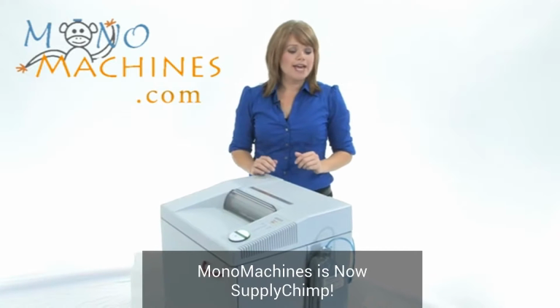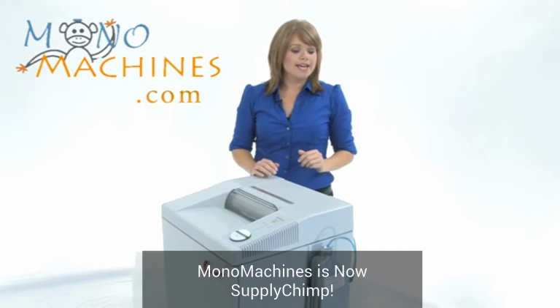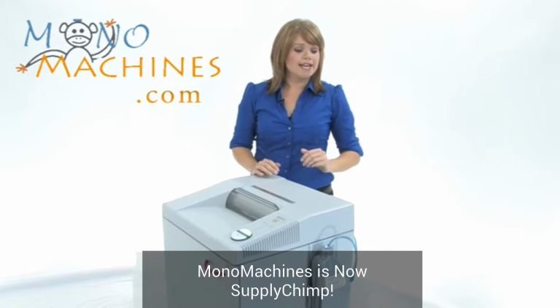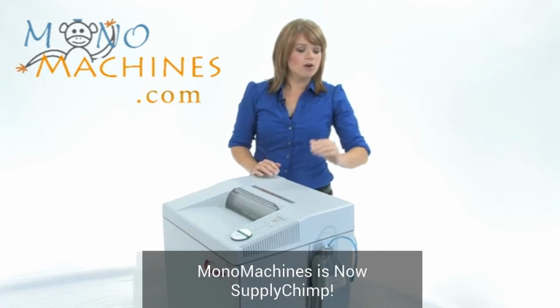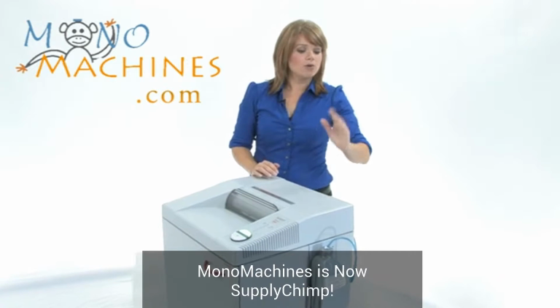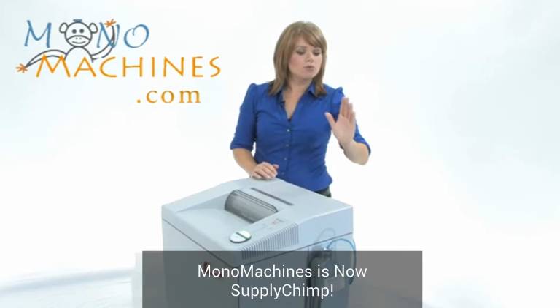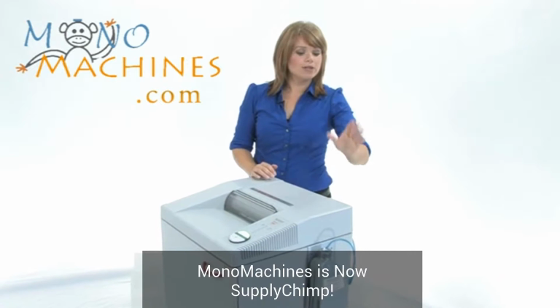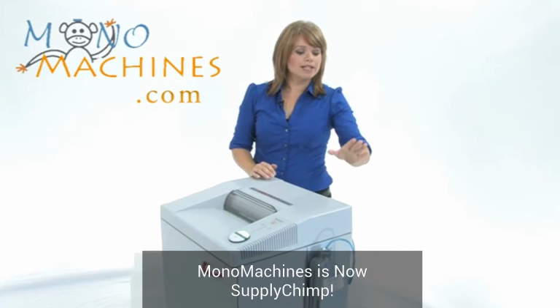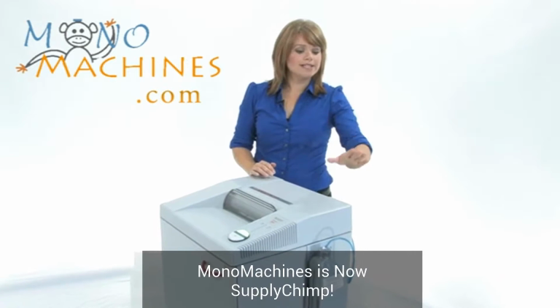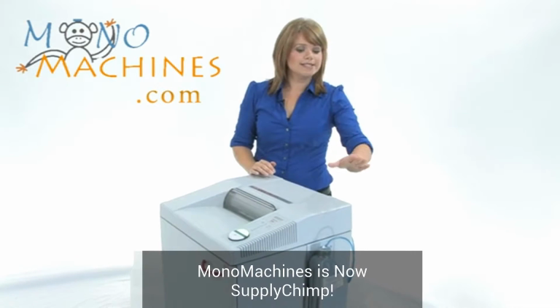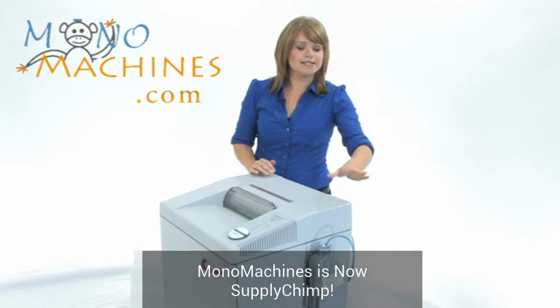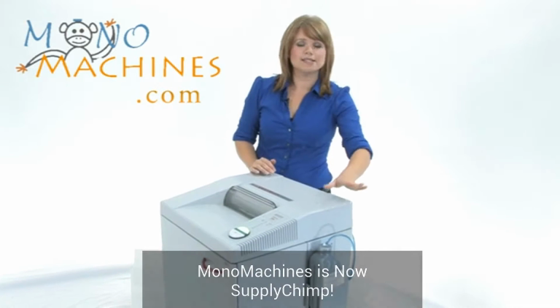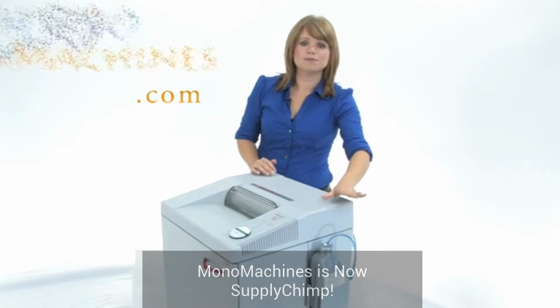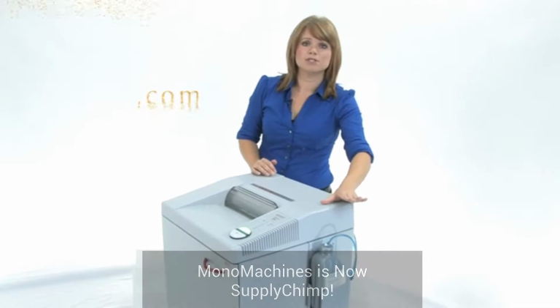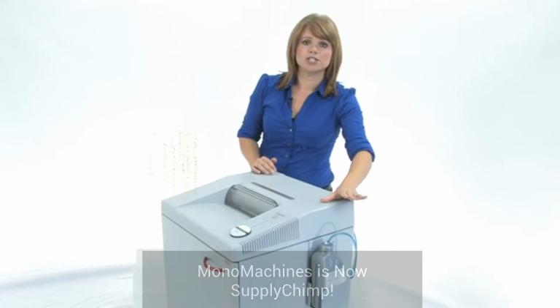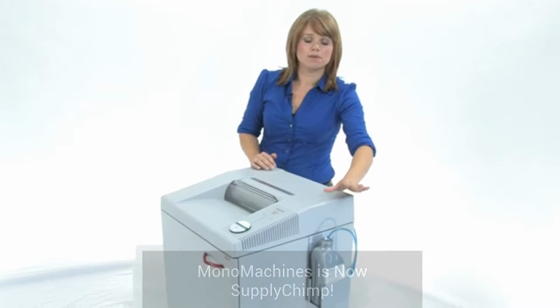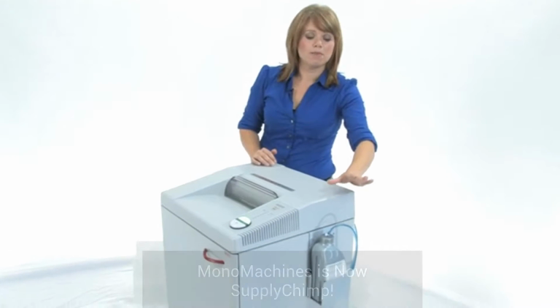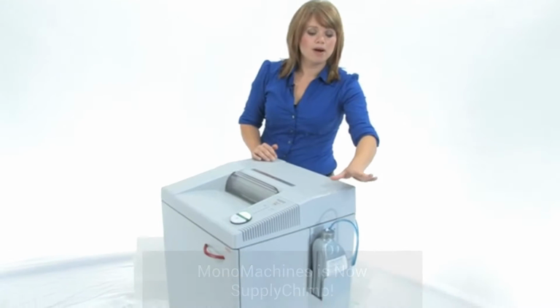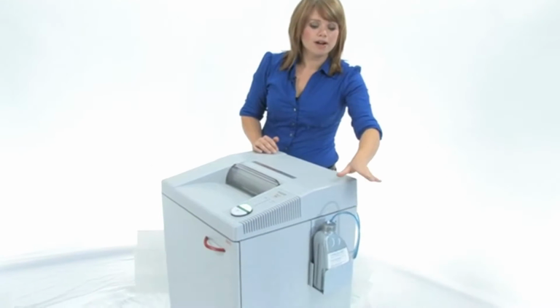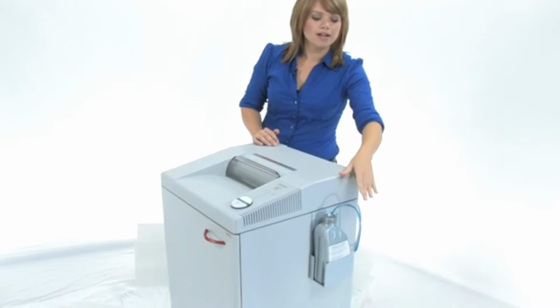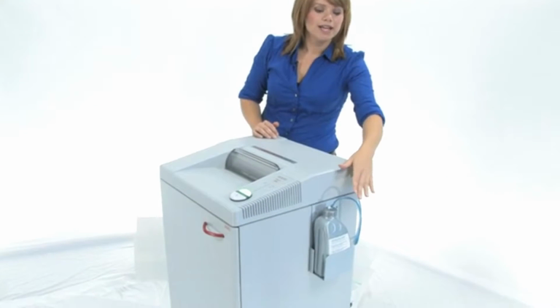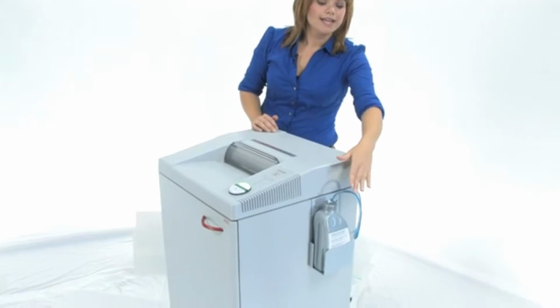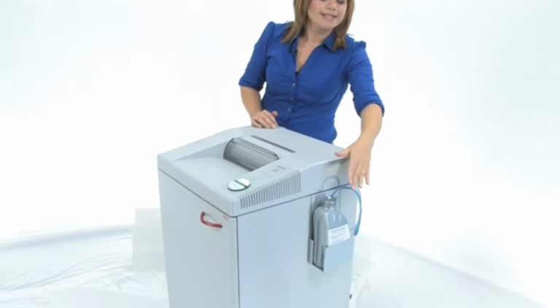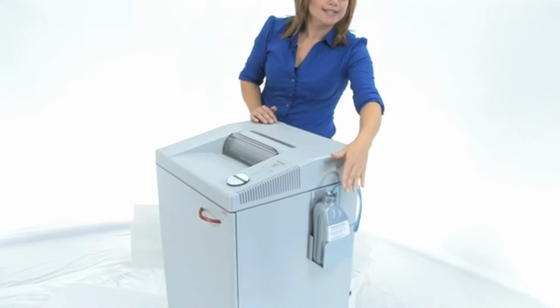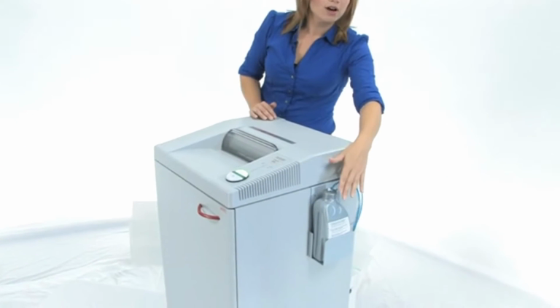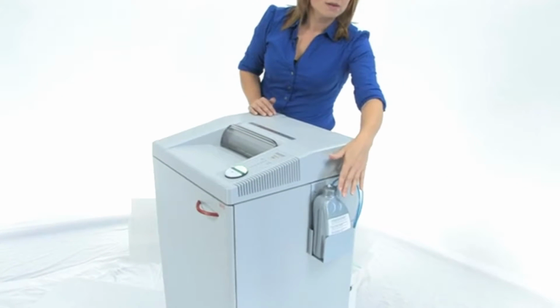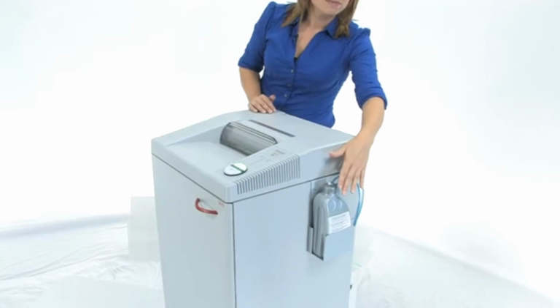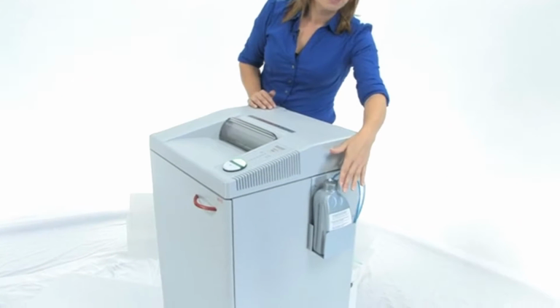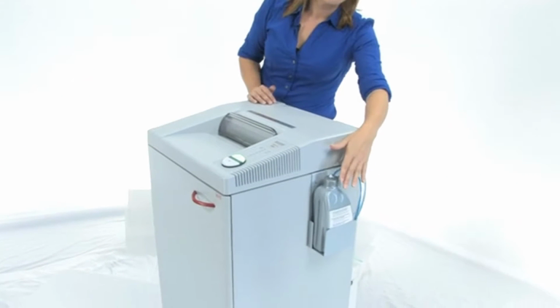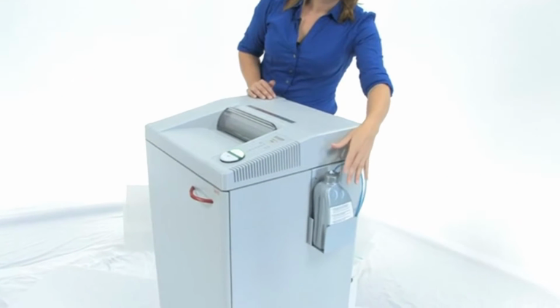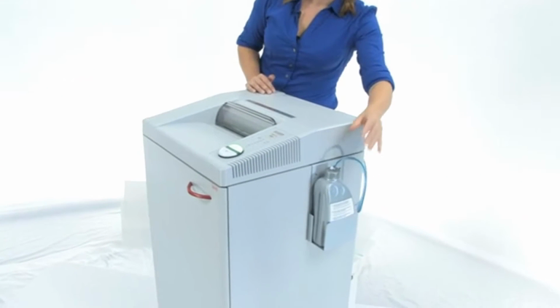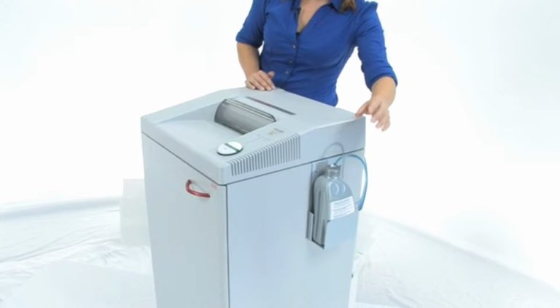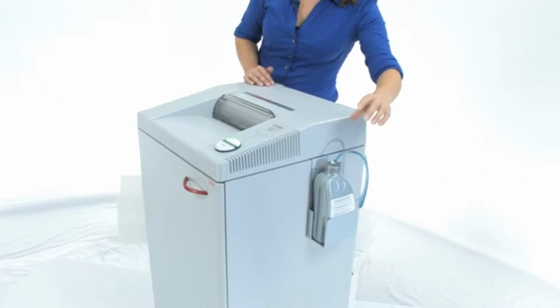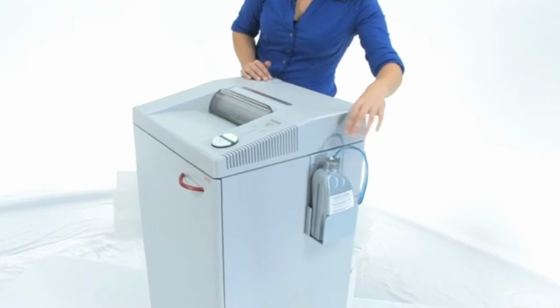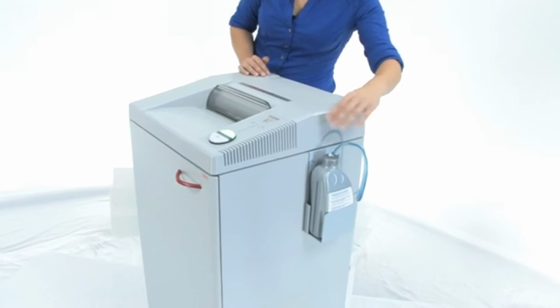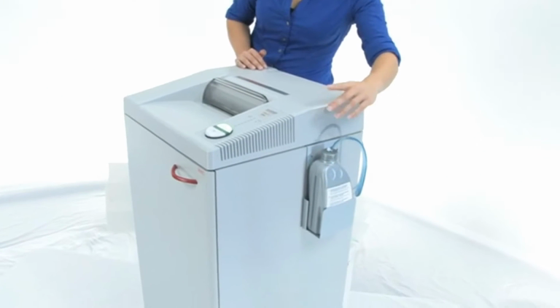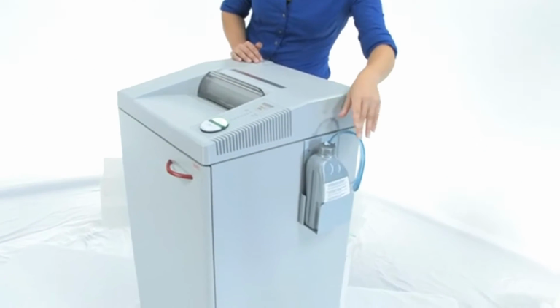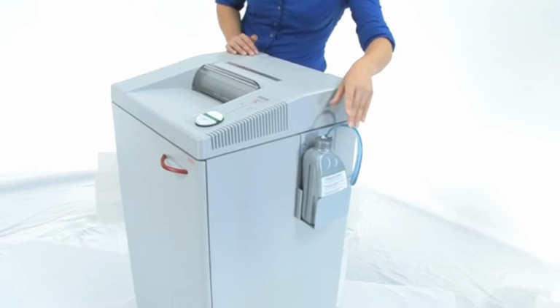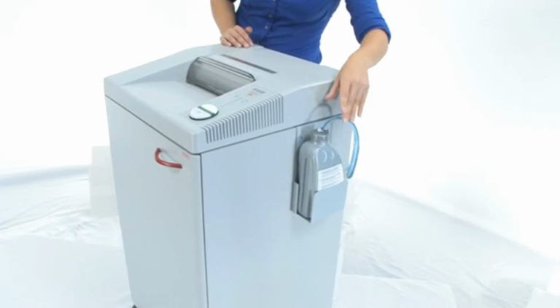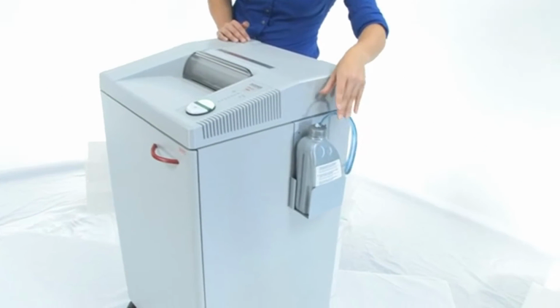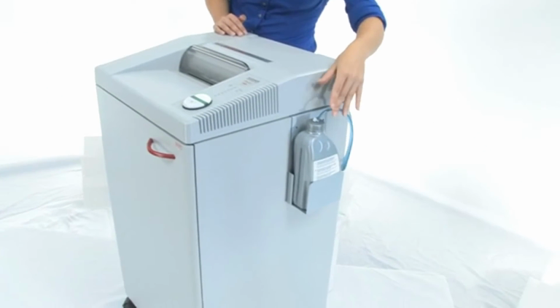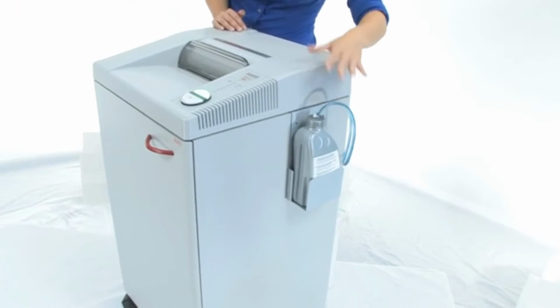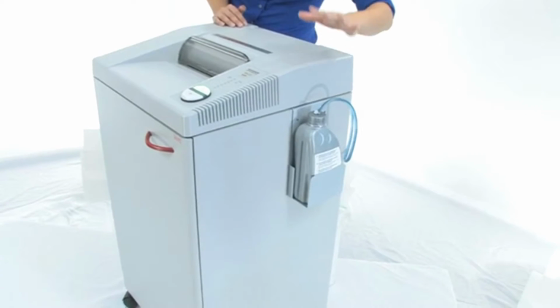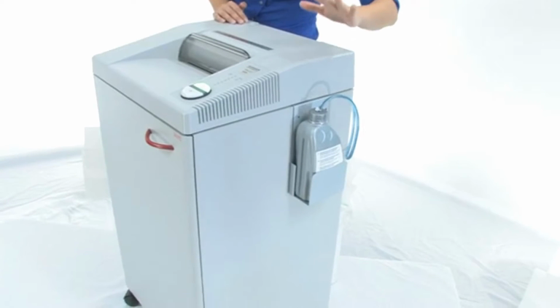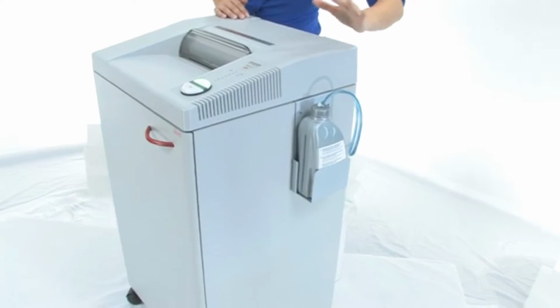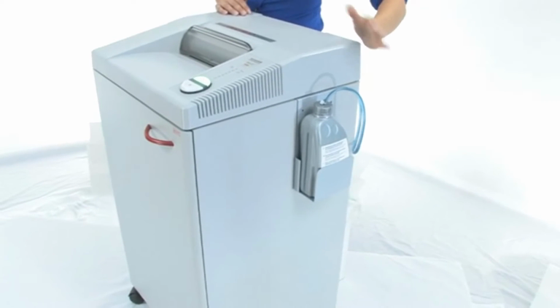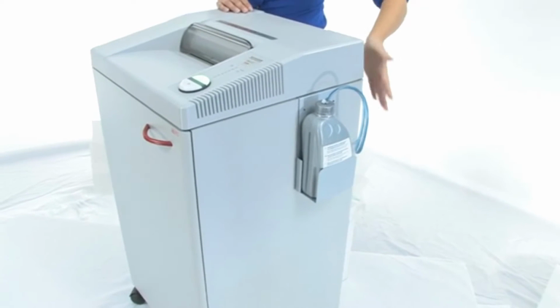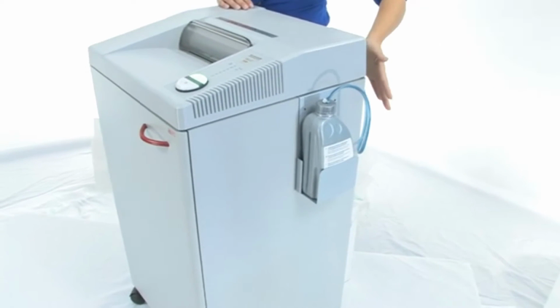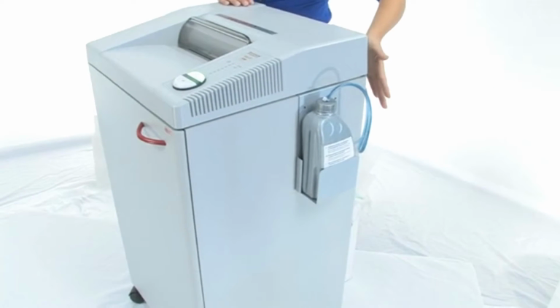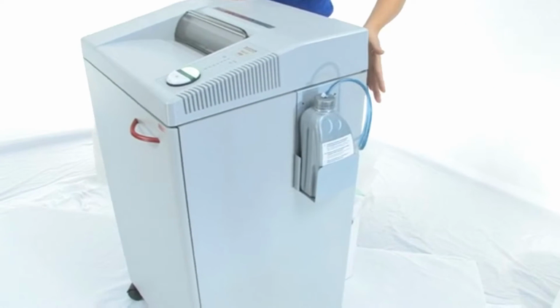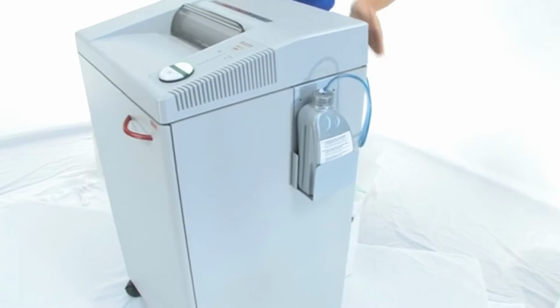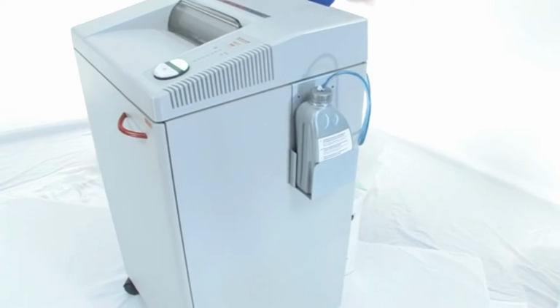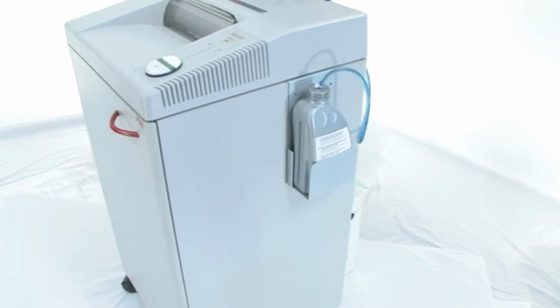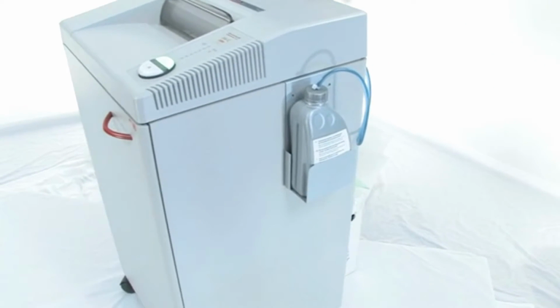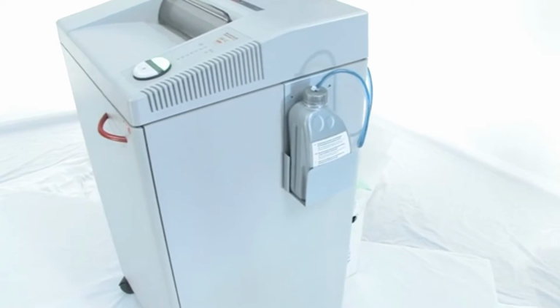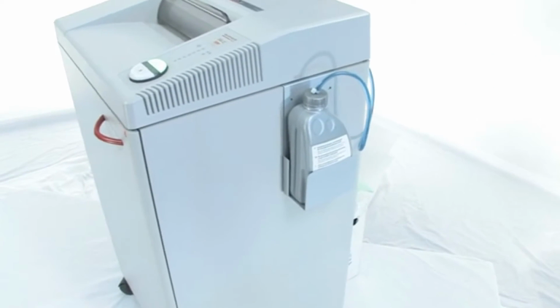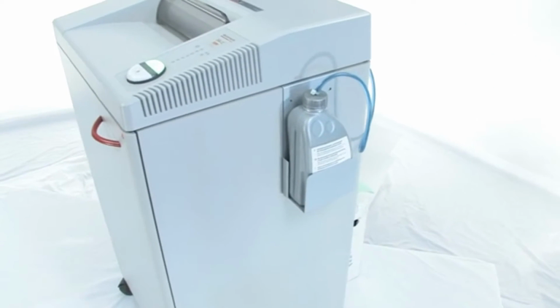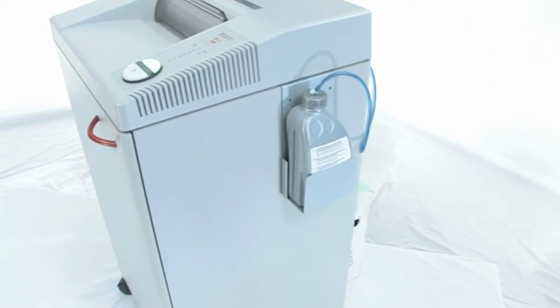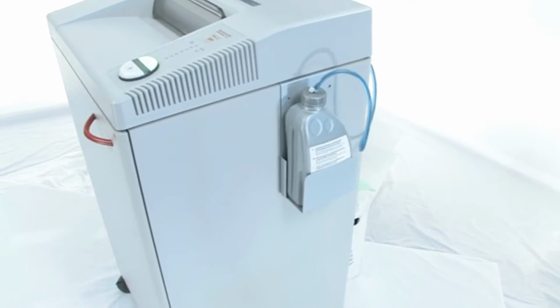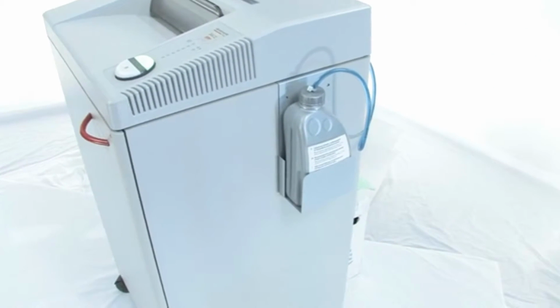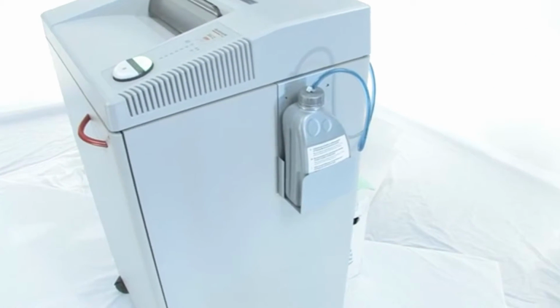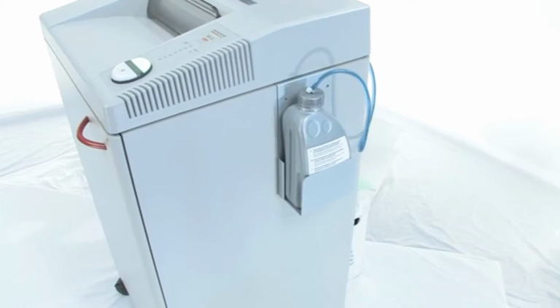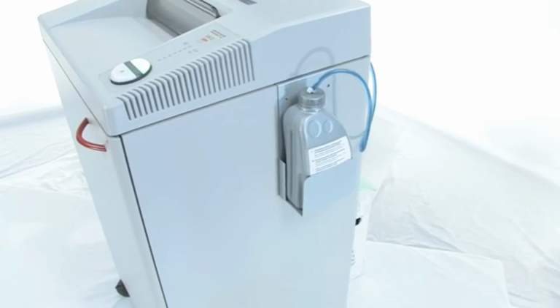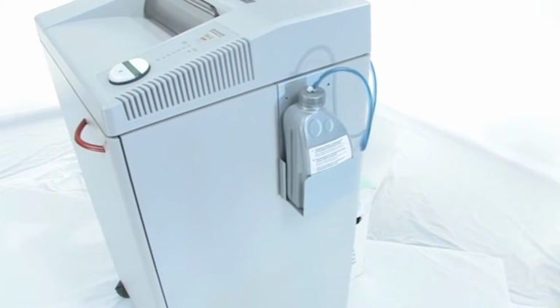What really sets this machine apart is the automatic oiler. You just screw it on and it is ready to go — it is going to do all the work for you.